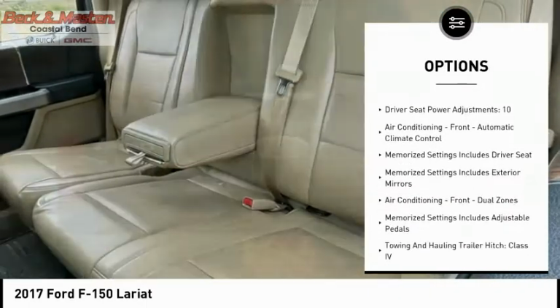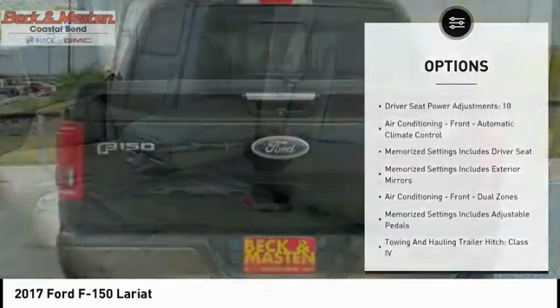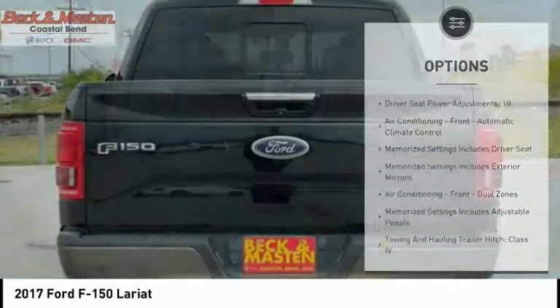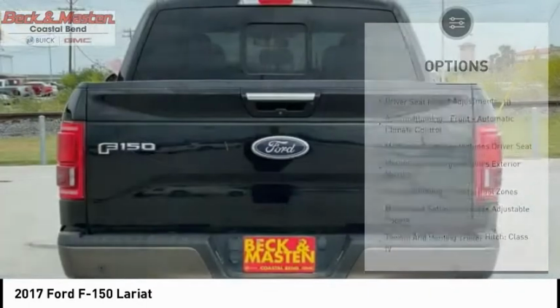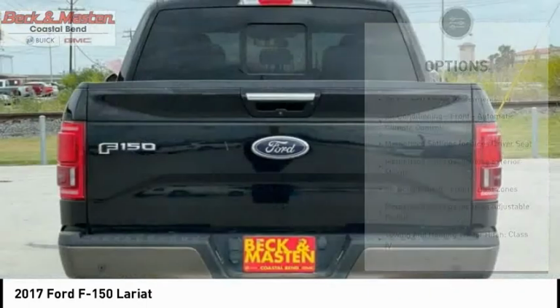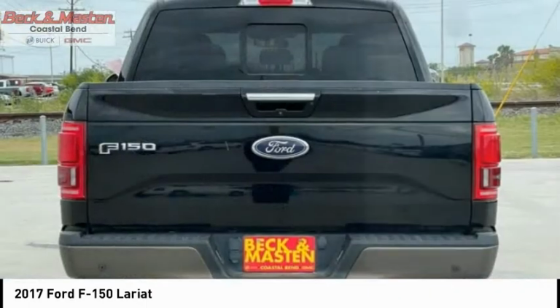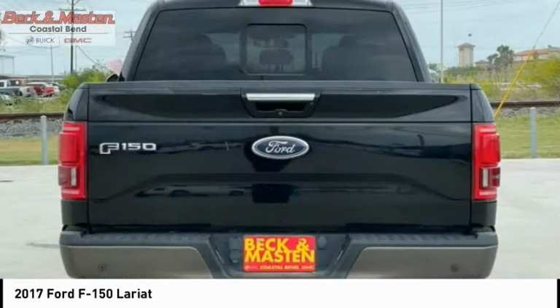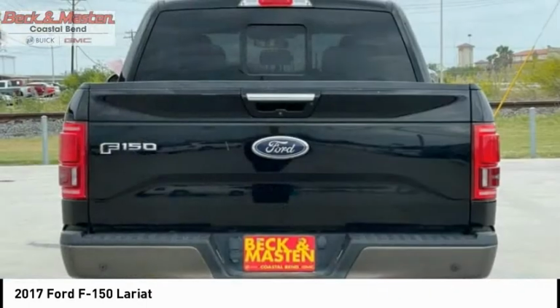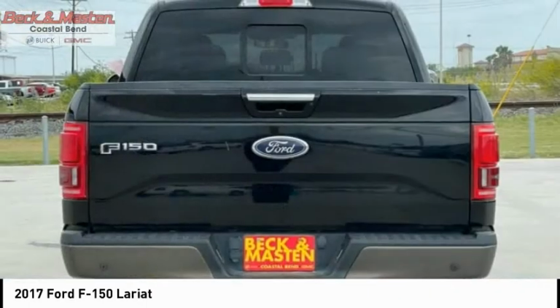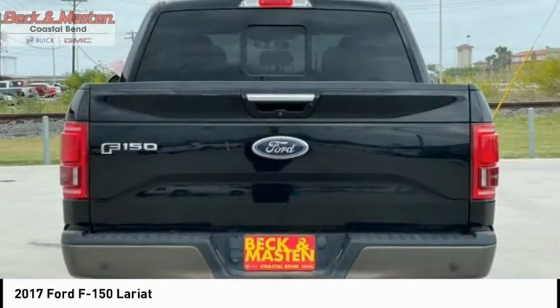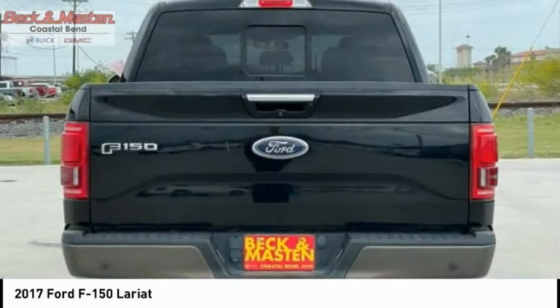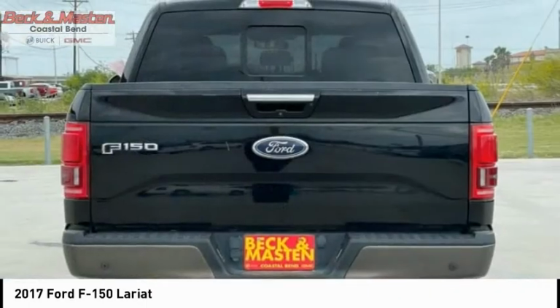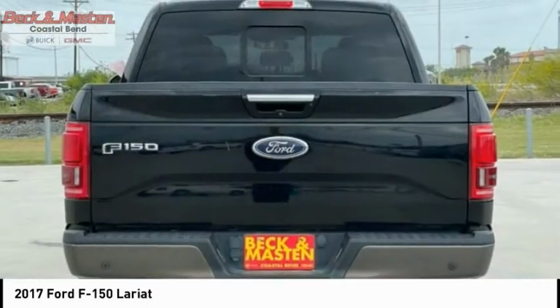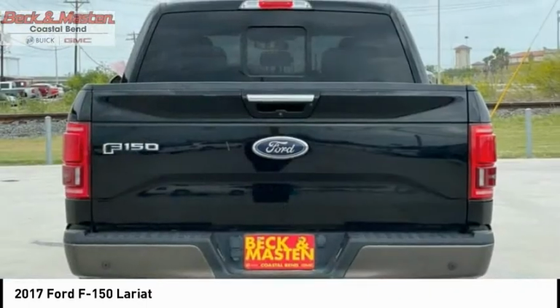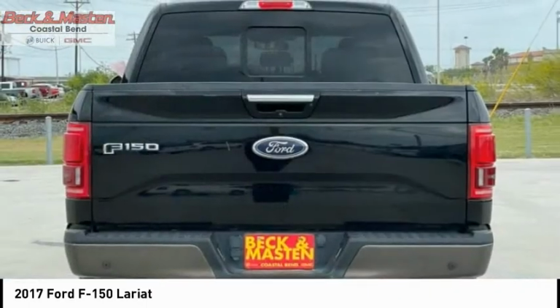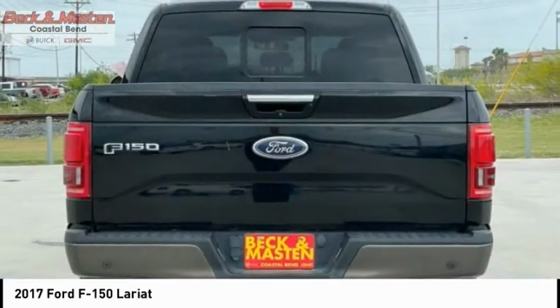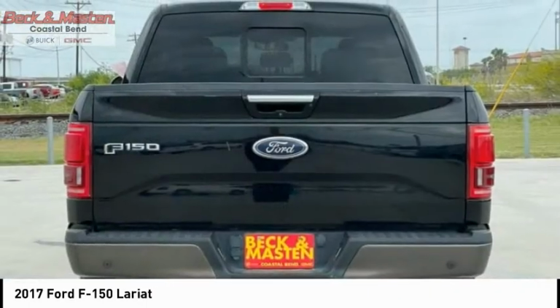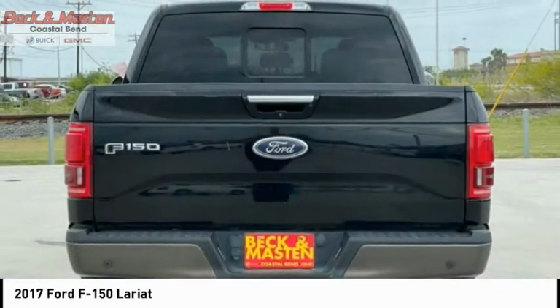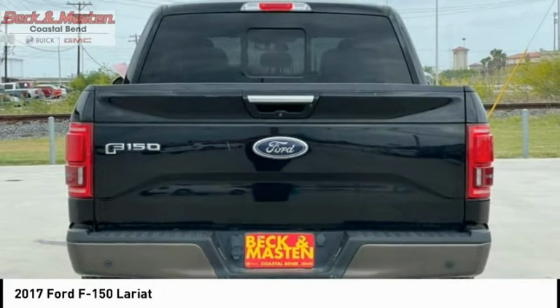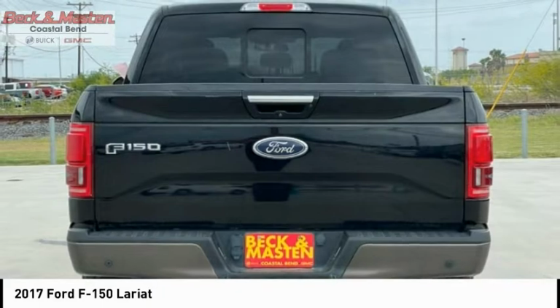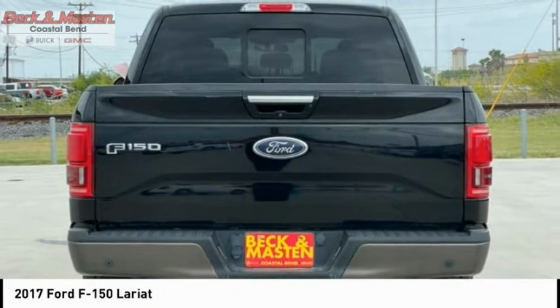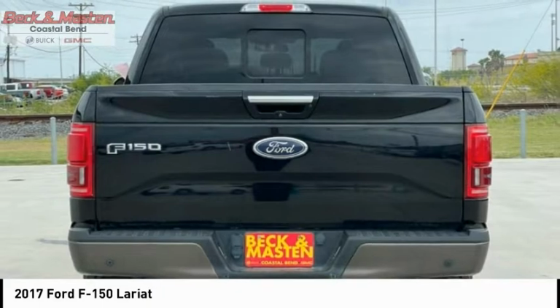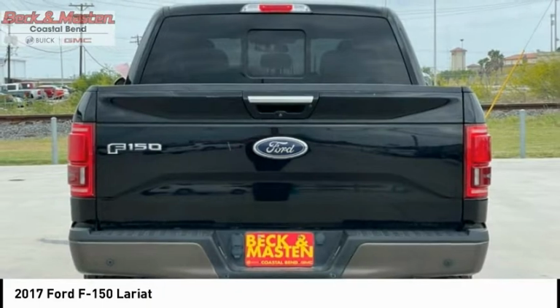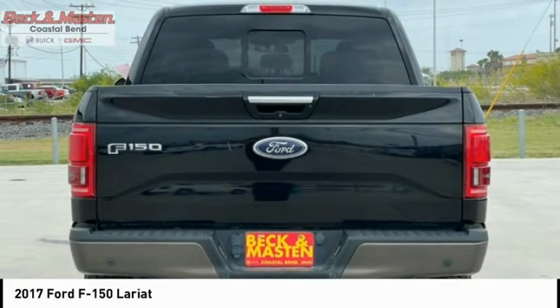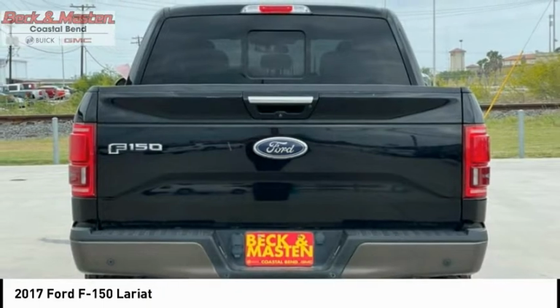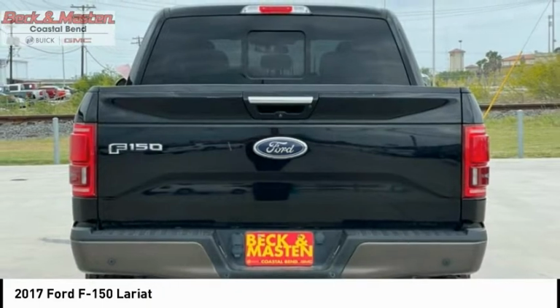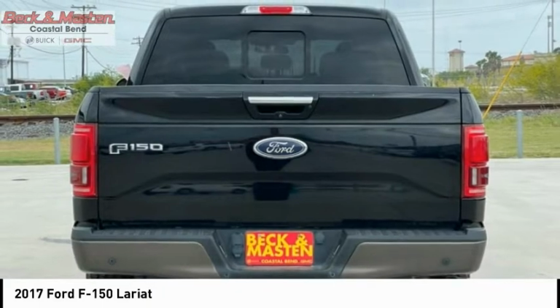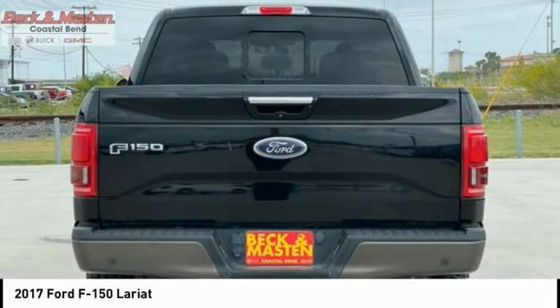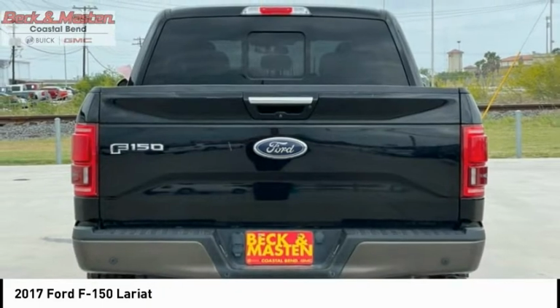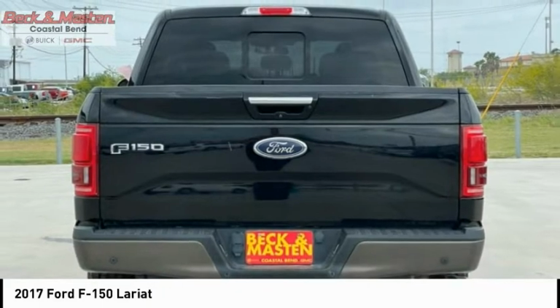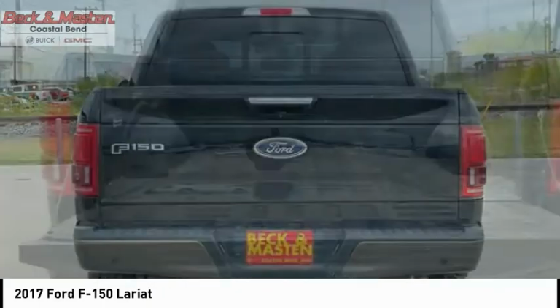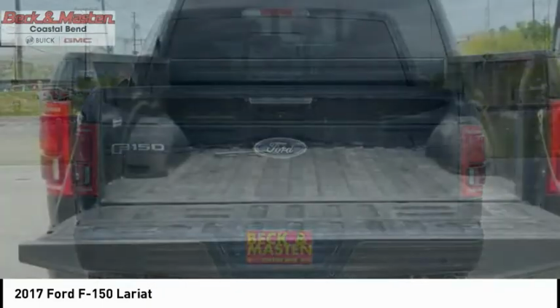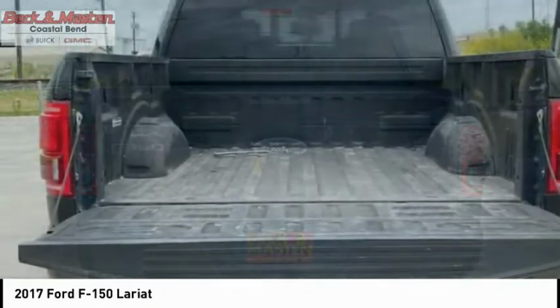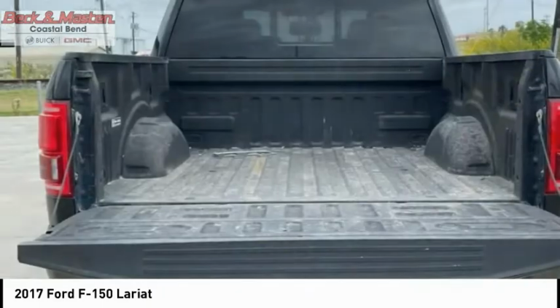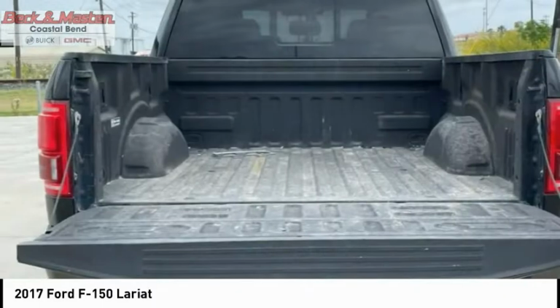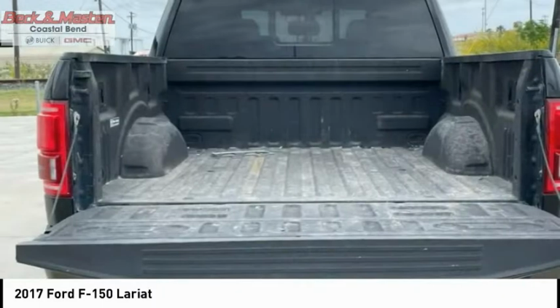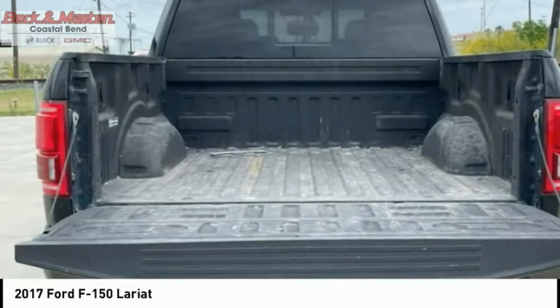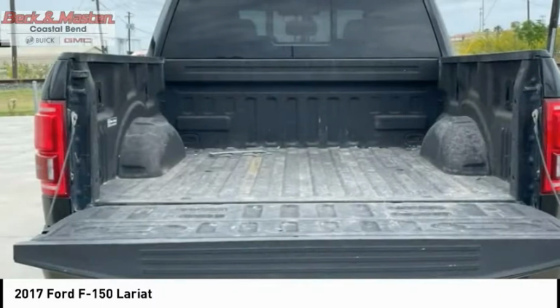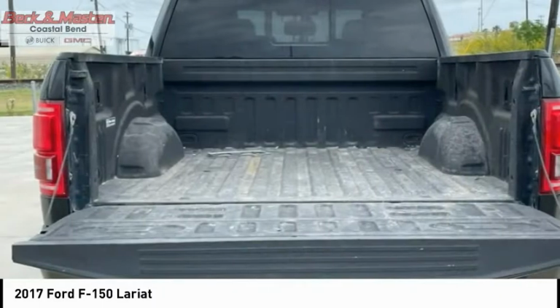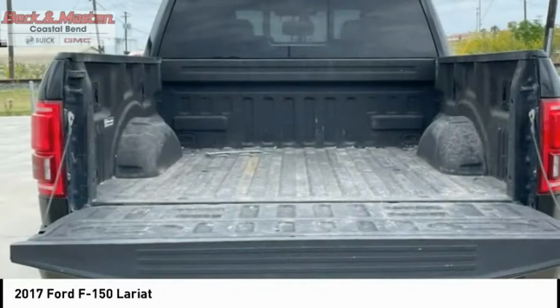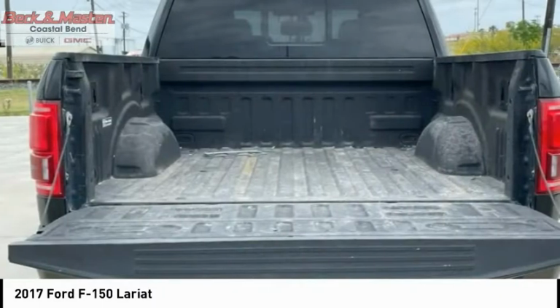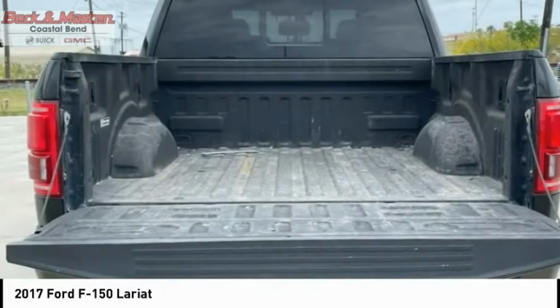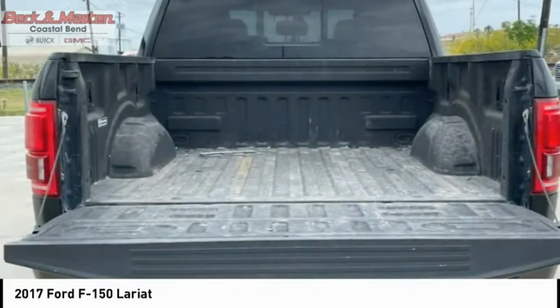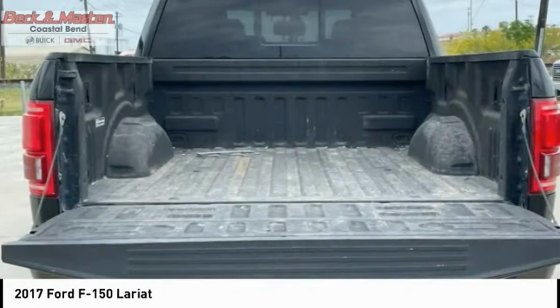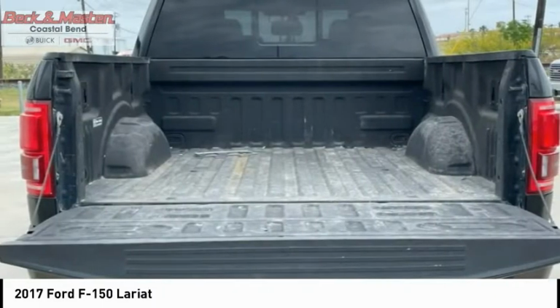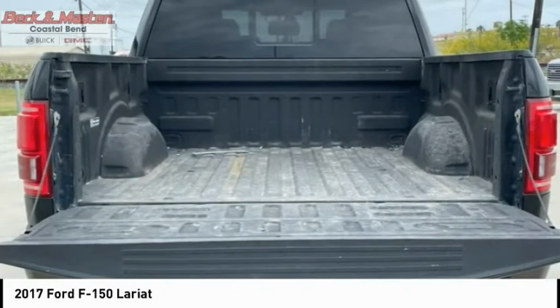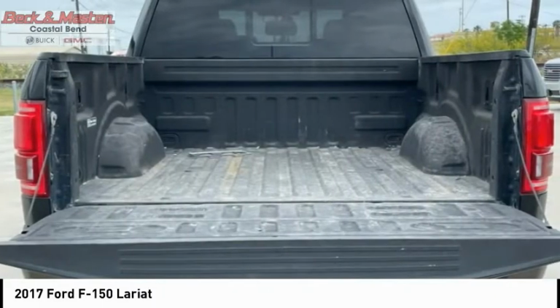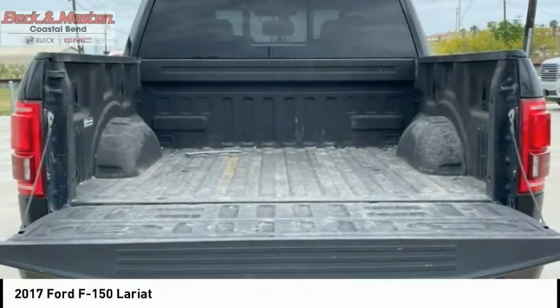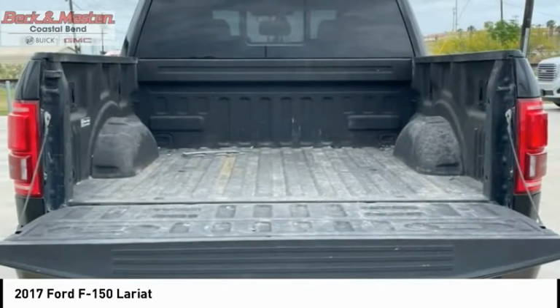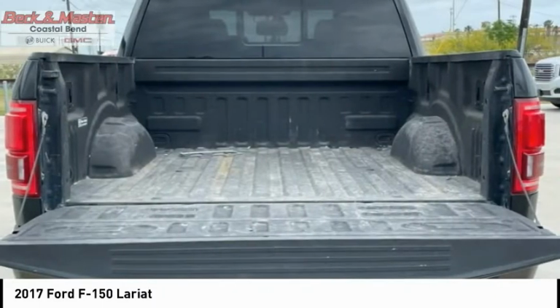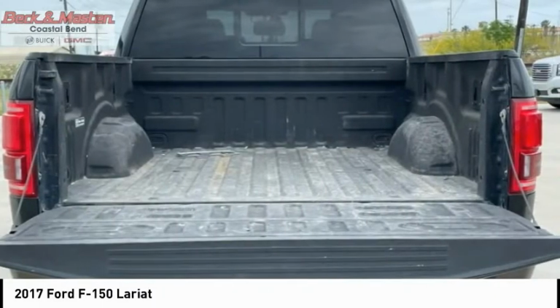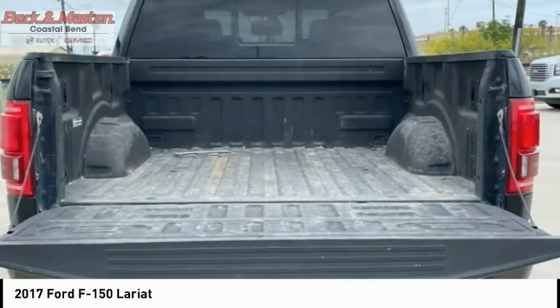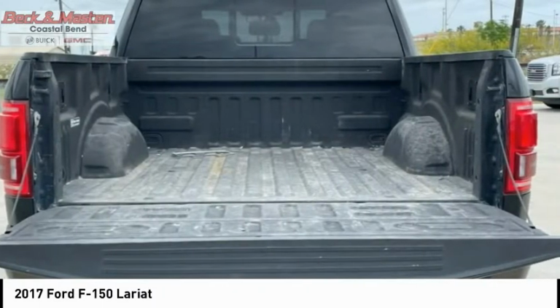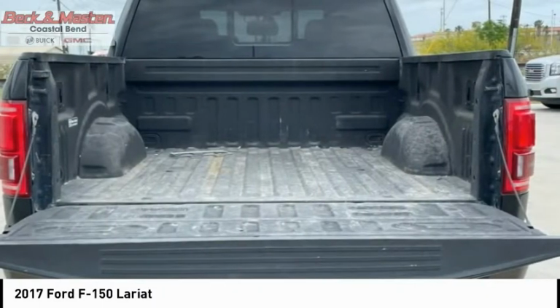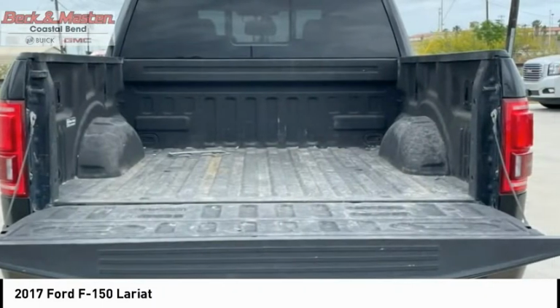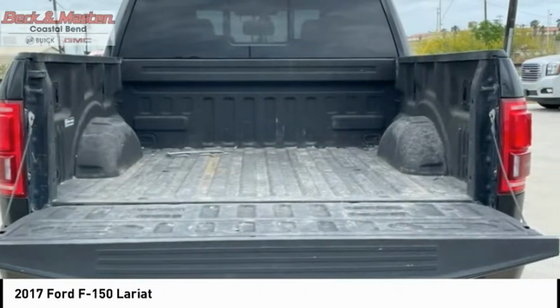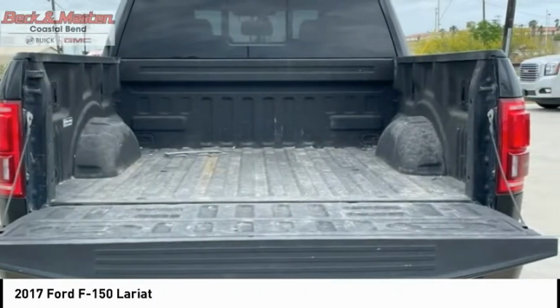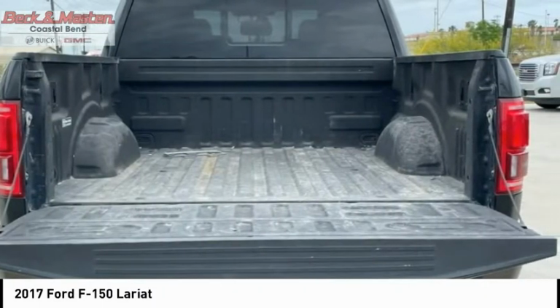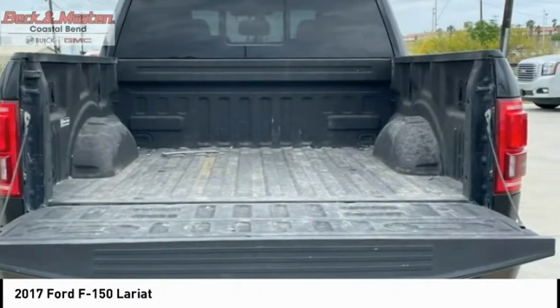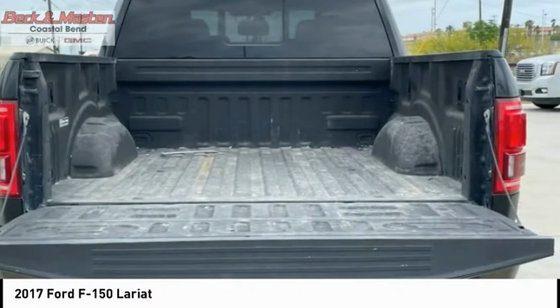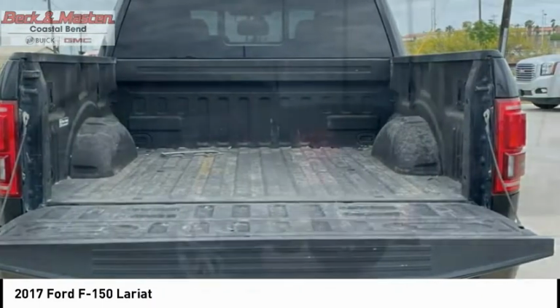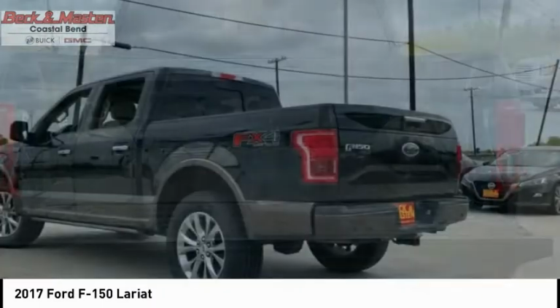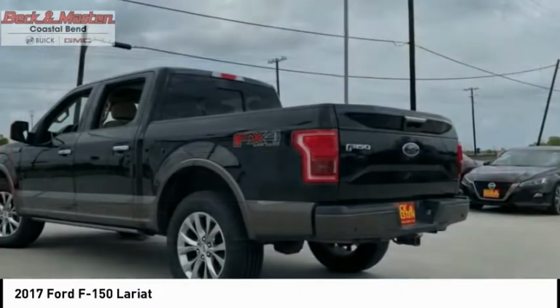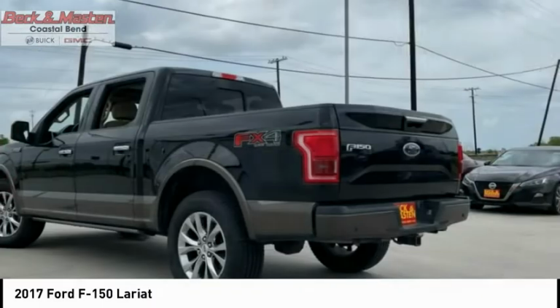Double wishbones. Front suspension type: strut. Daytime running lights. Fog lights. Braking assist.